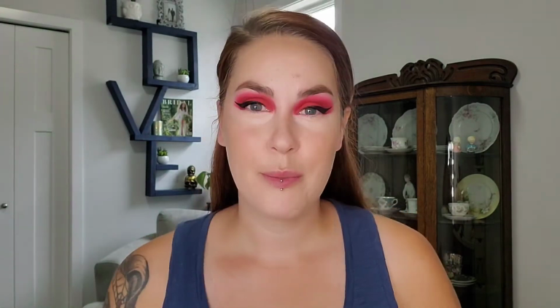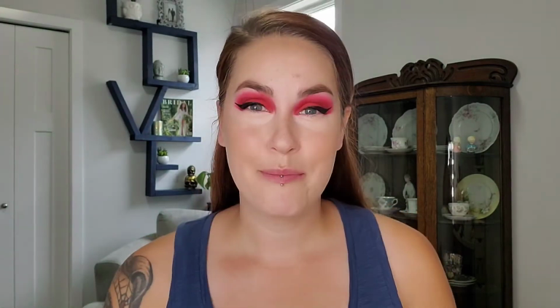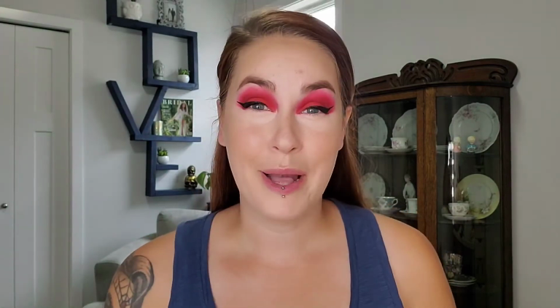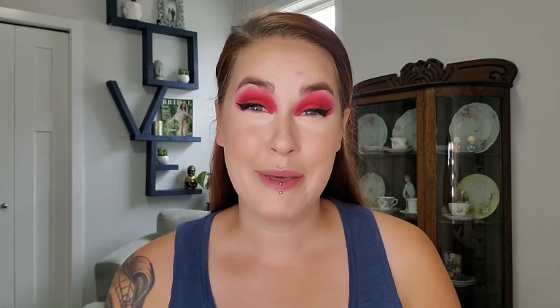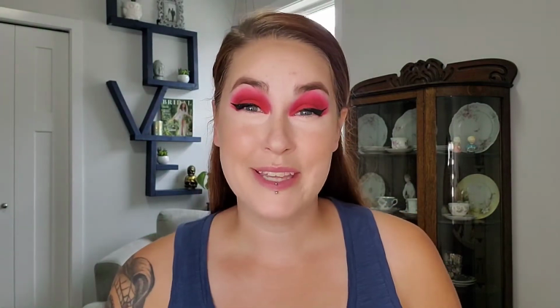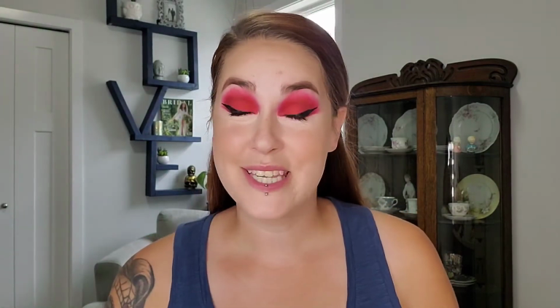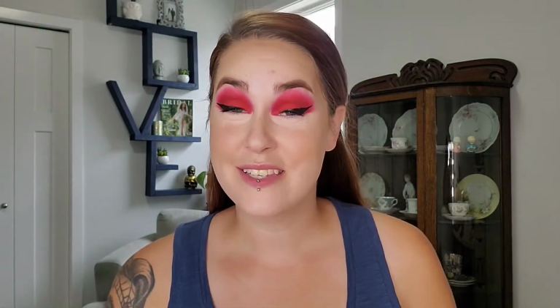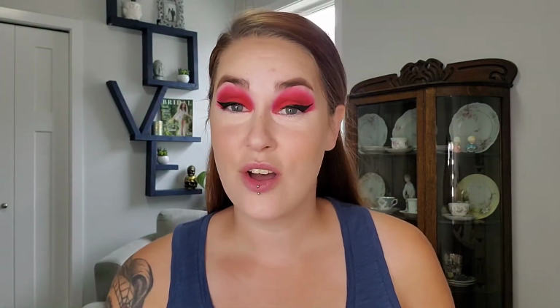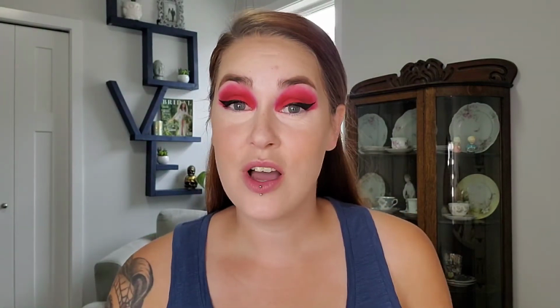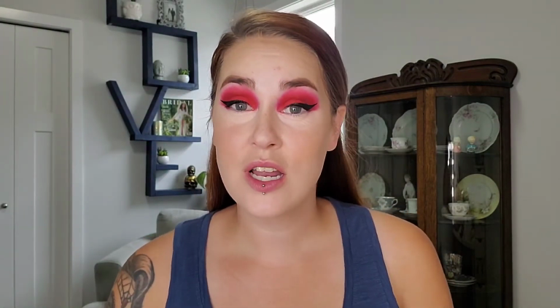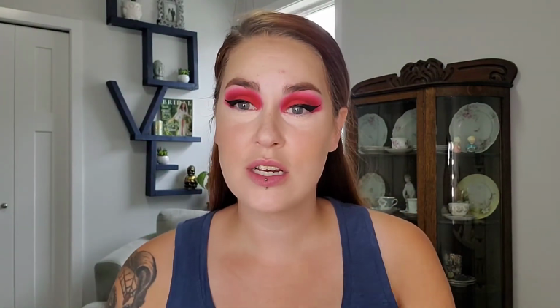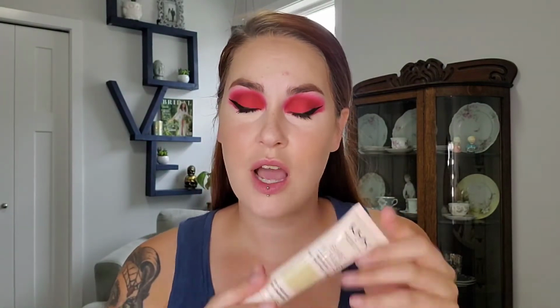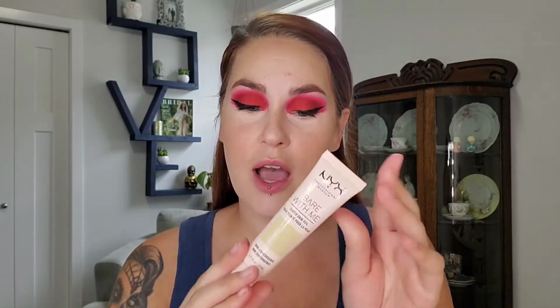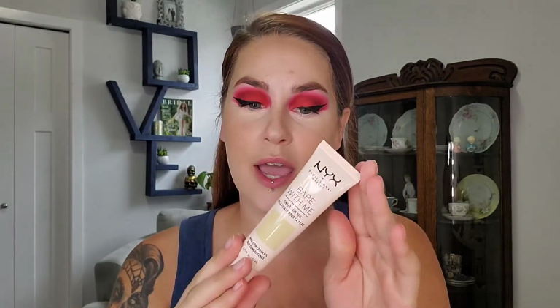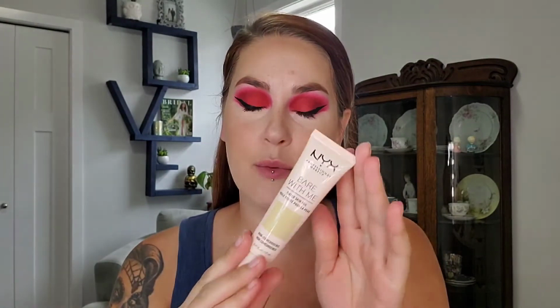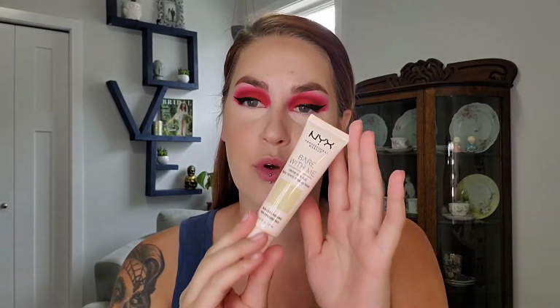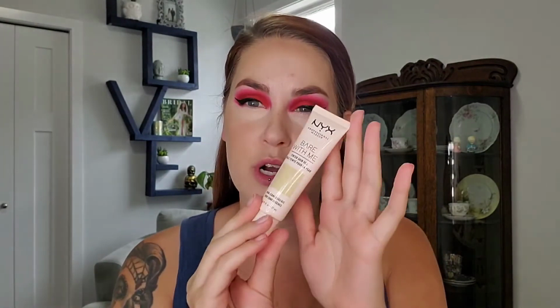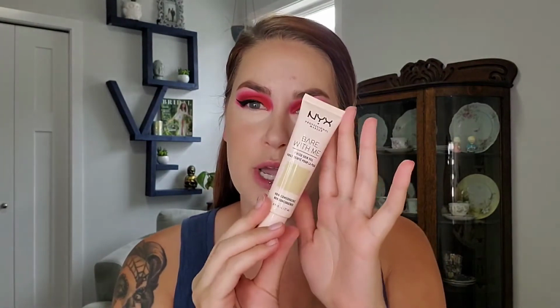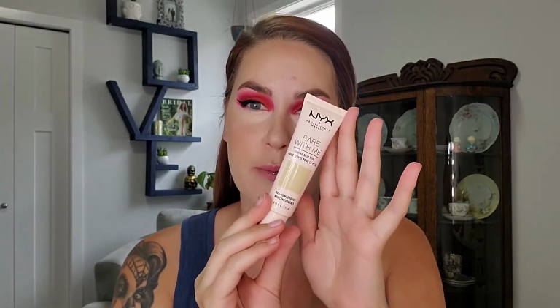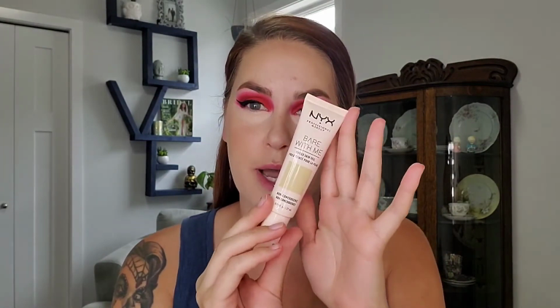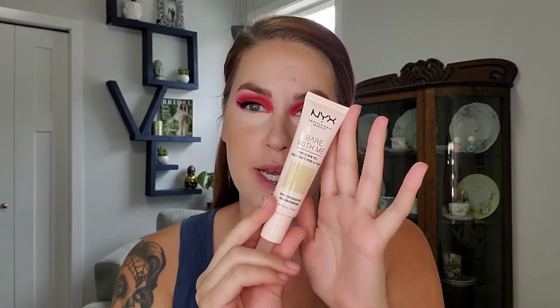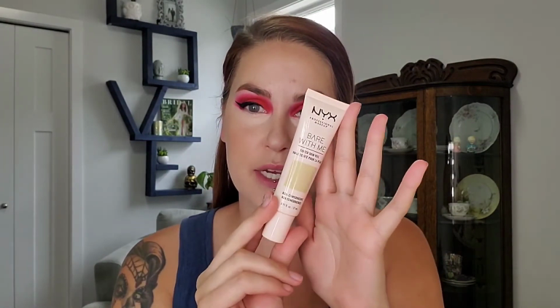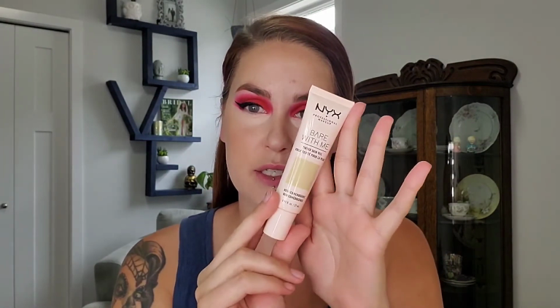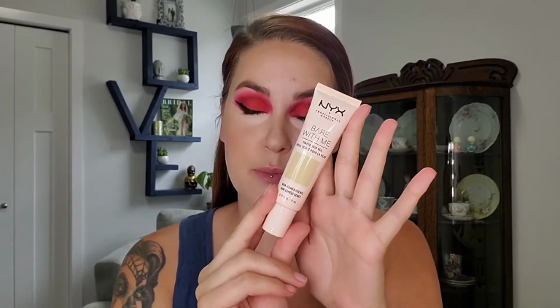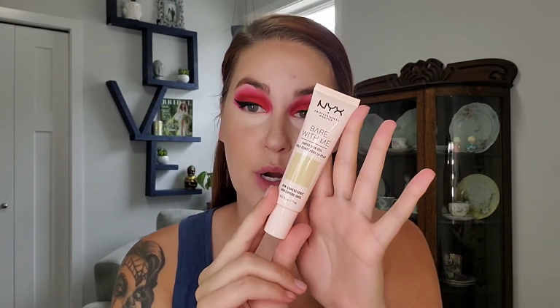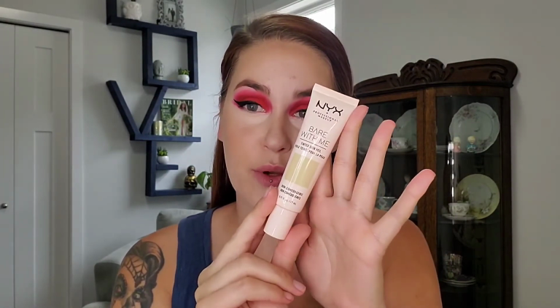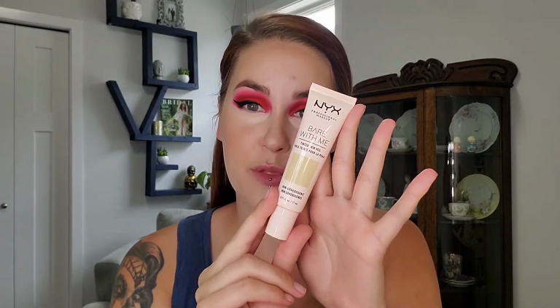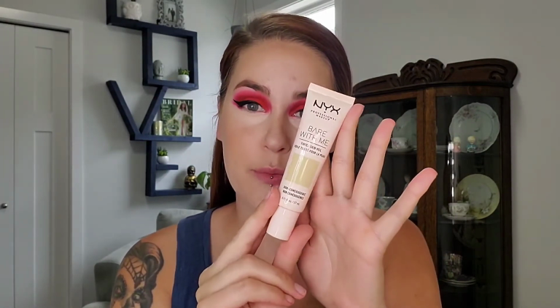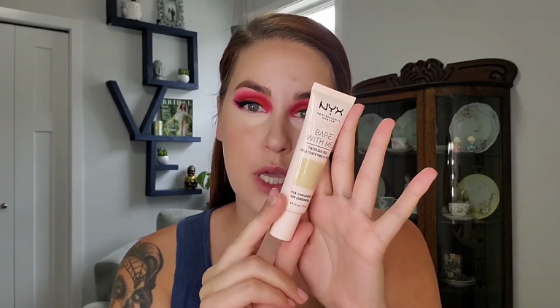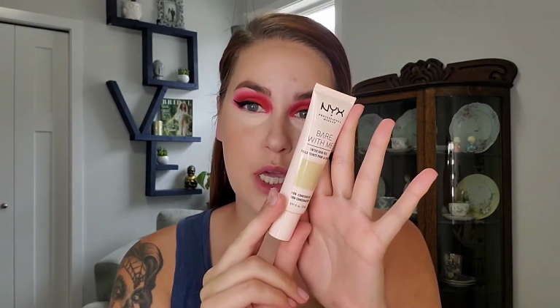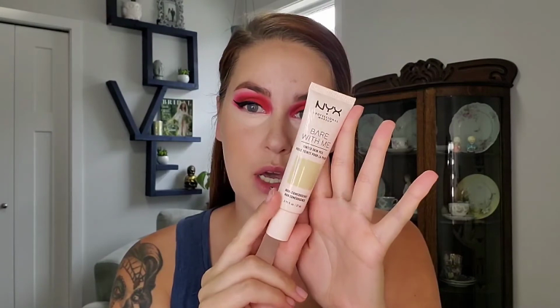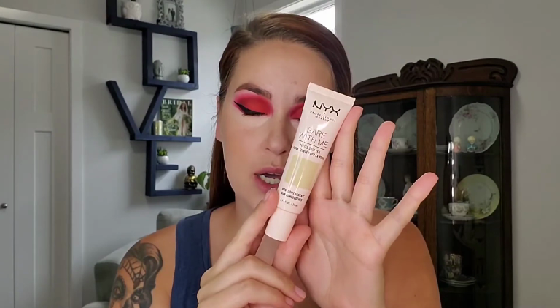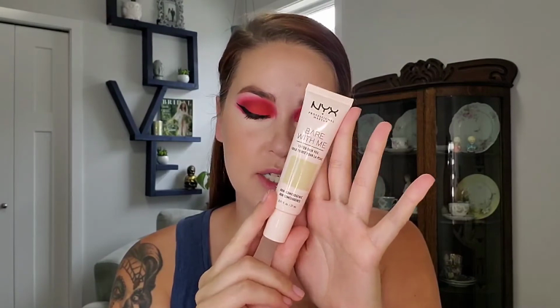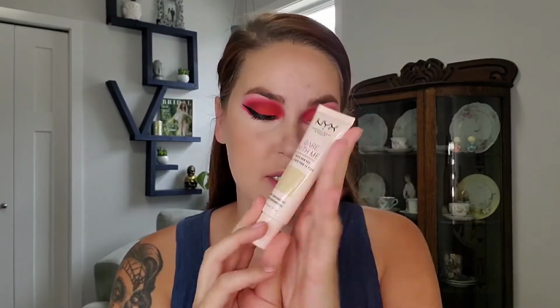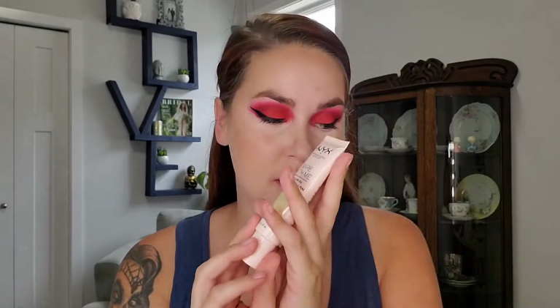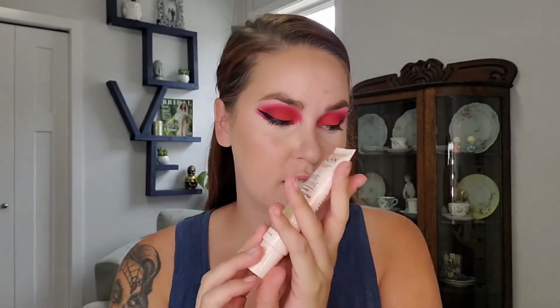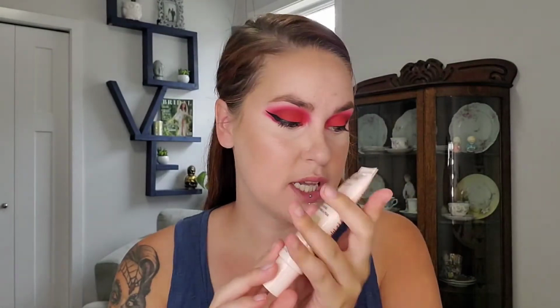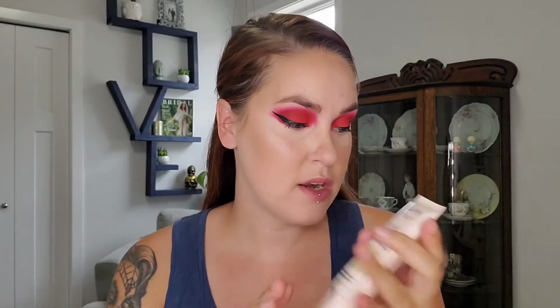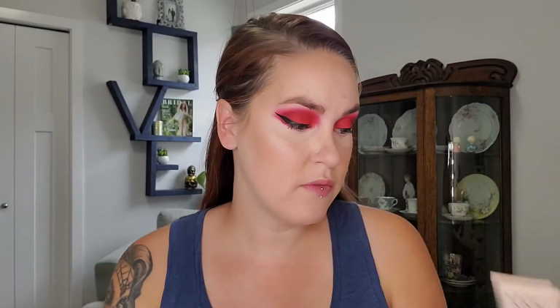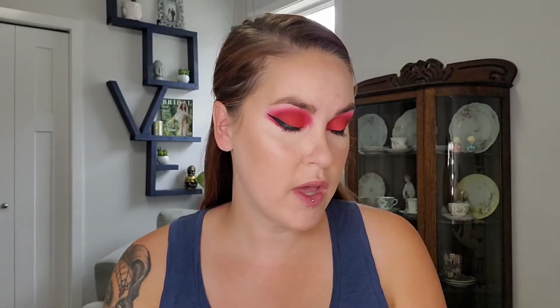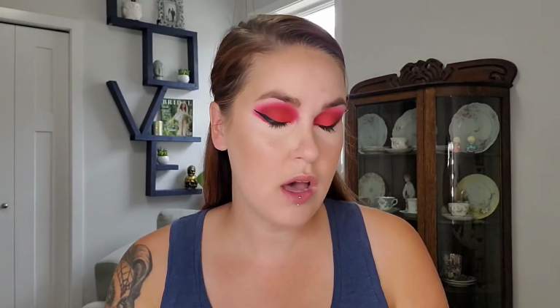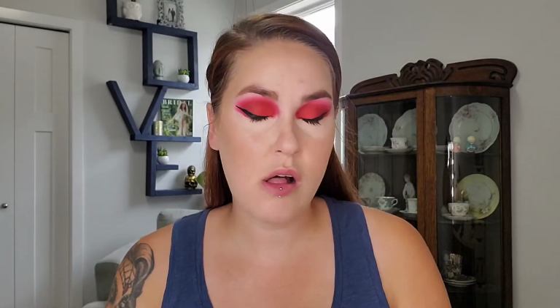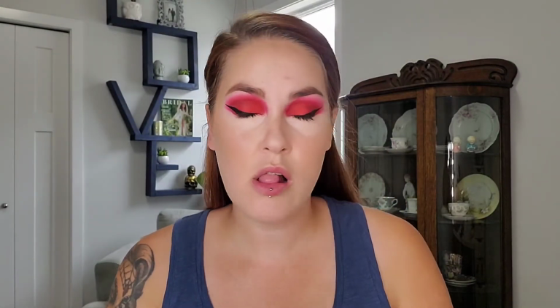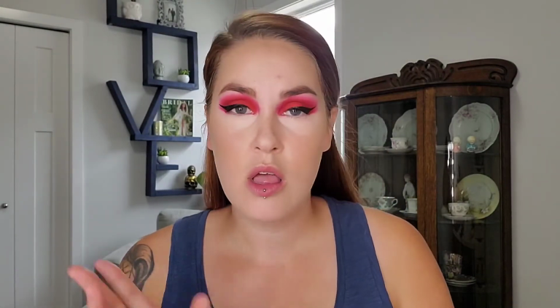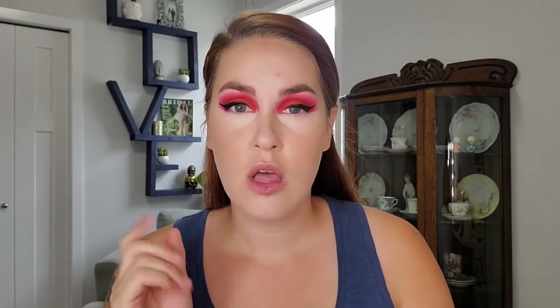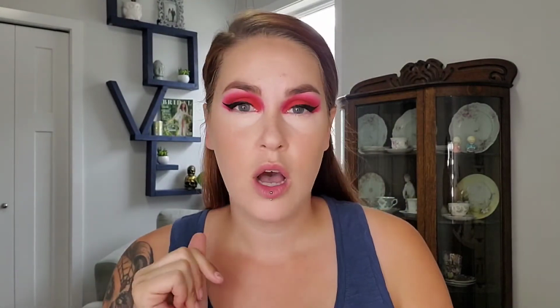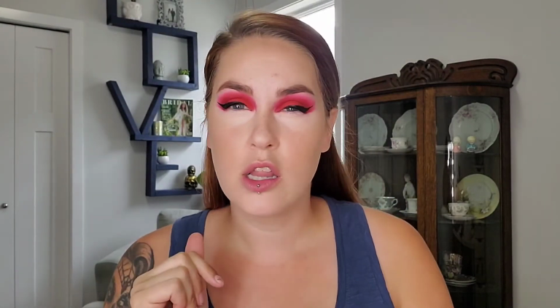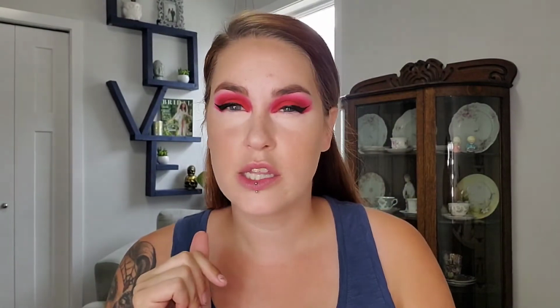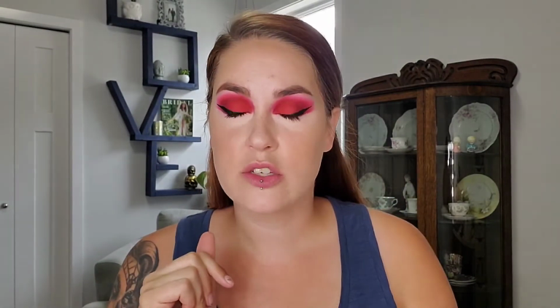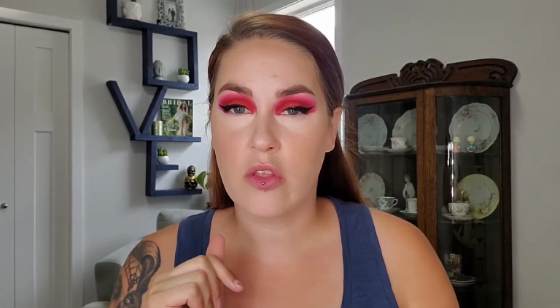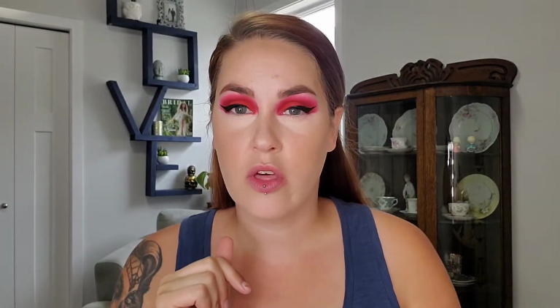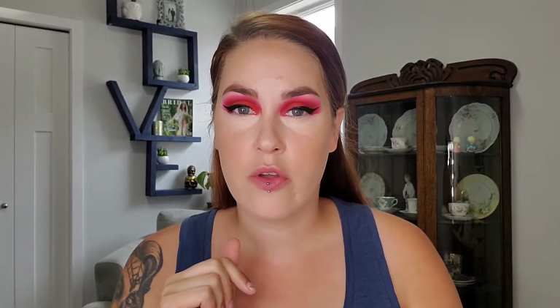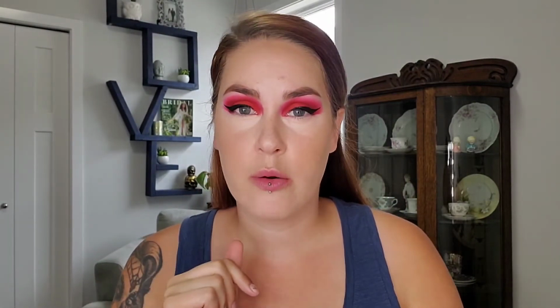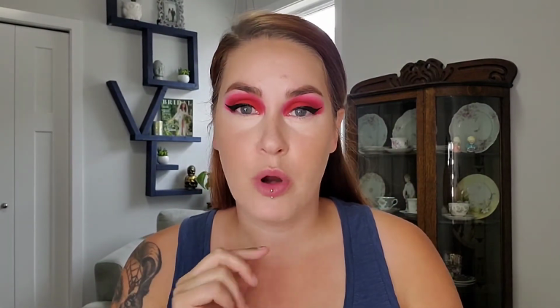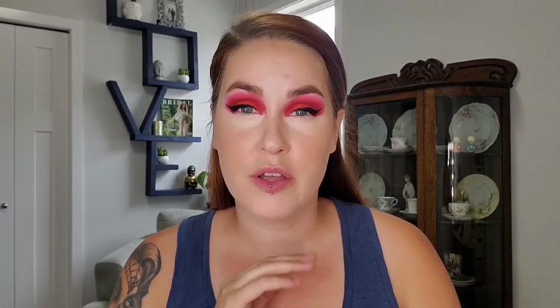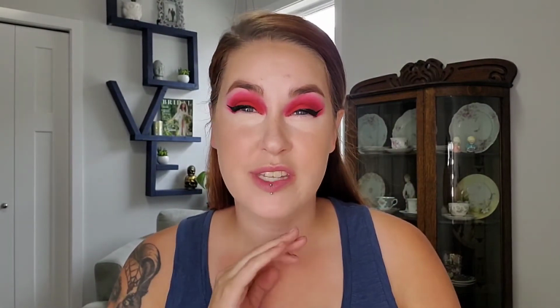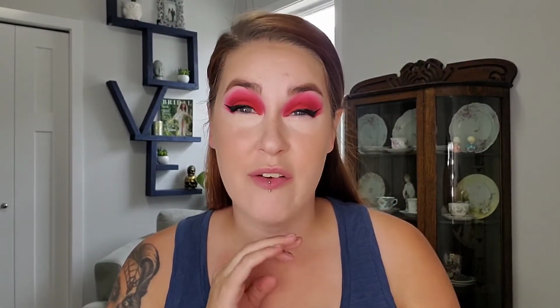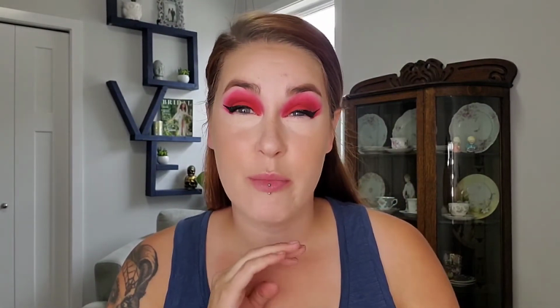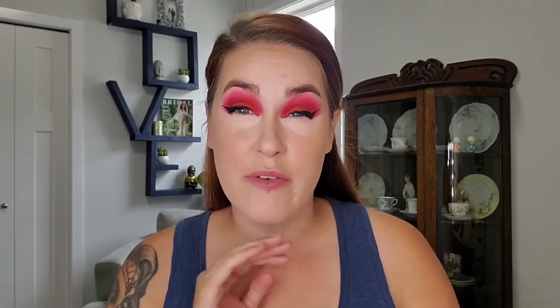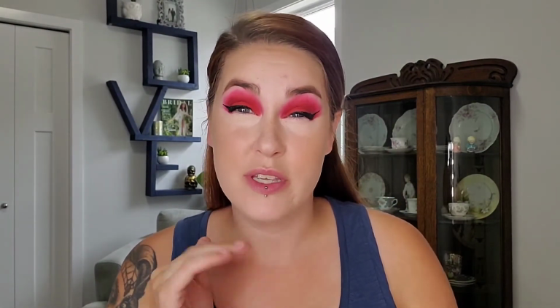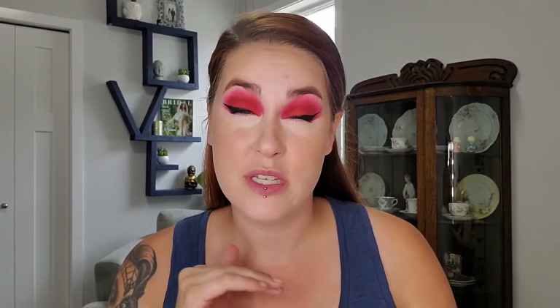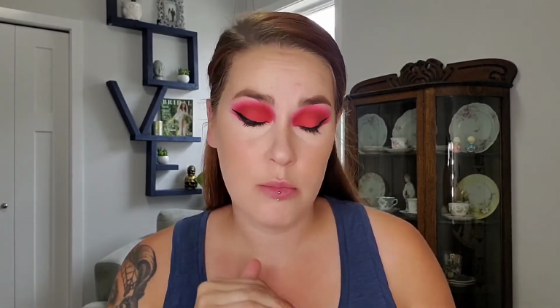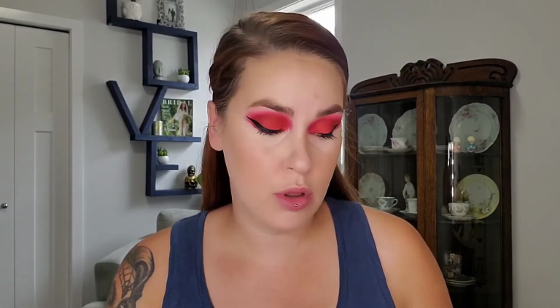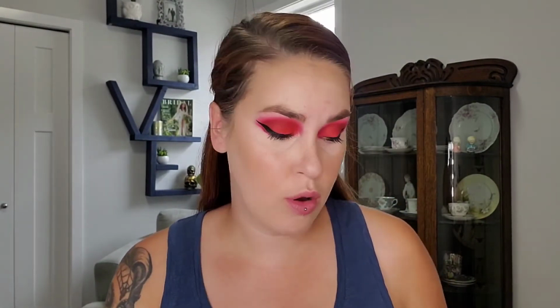My base is on. I'm wearing my NYX Bear With Me Tinted Skin Veil. I'll list all the other products I have on my face down below.